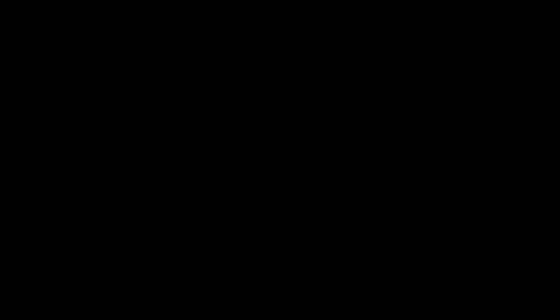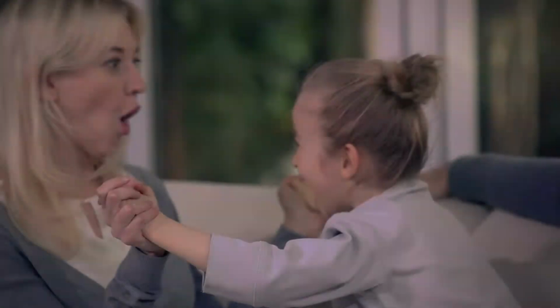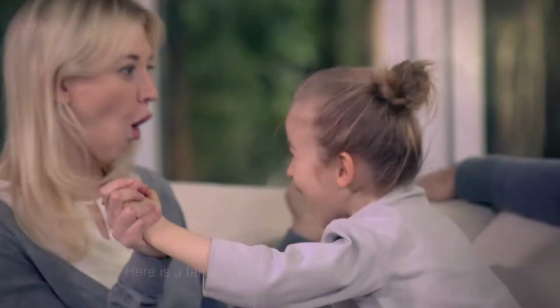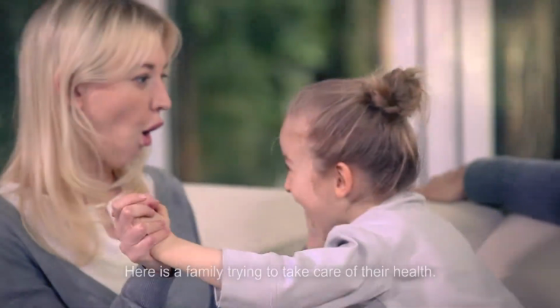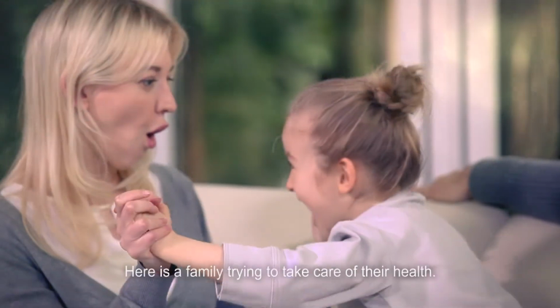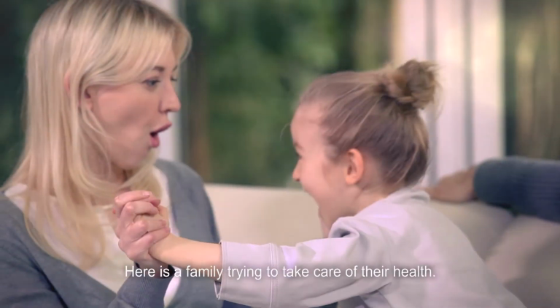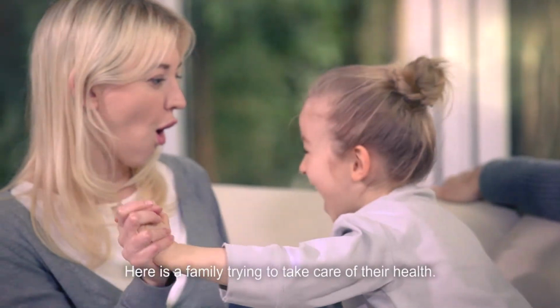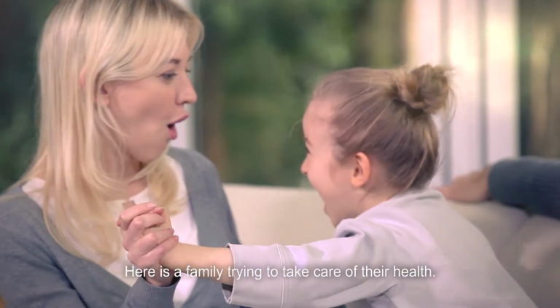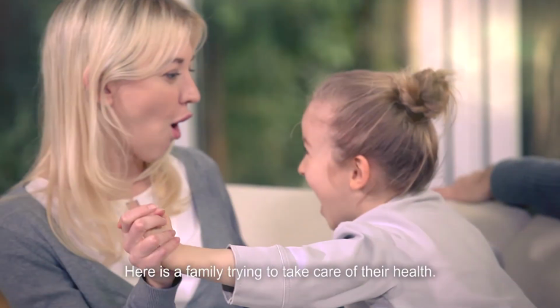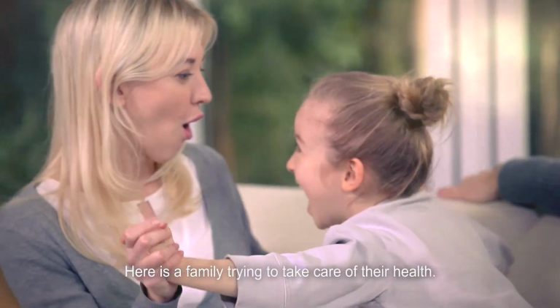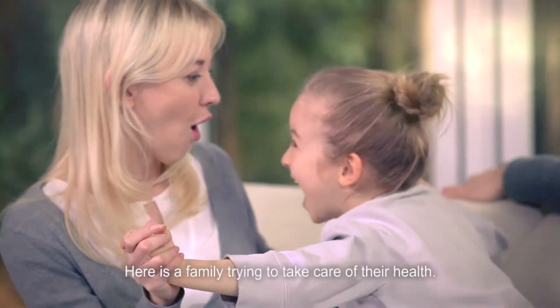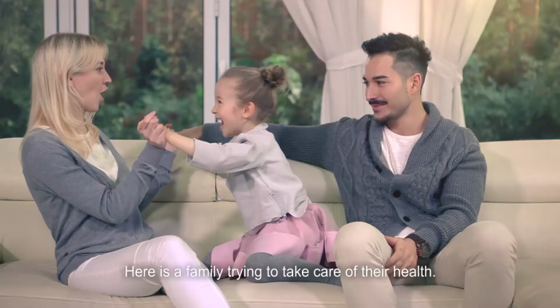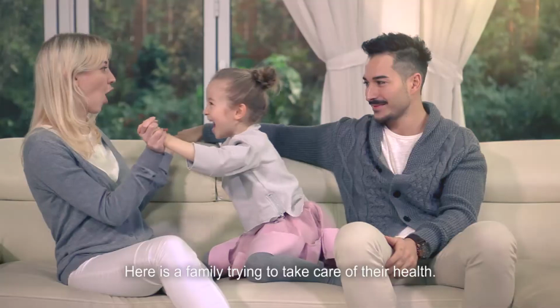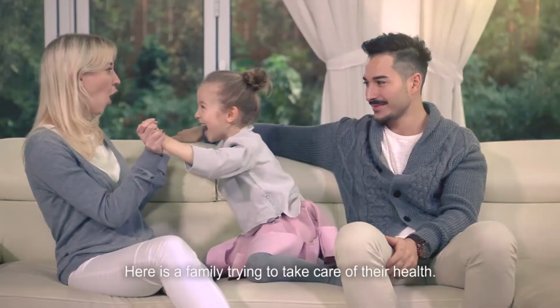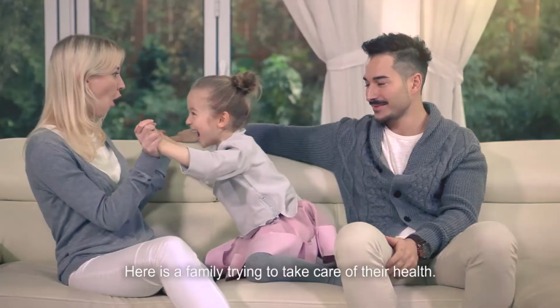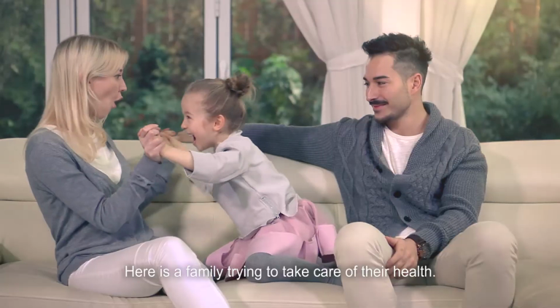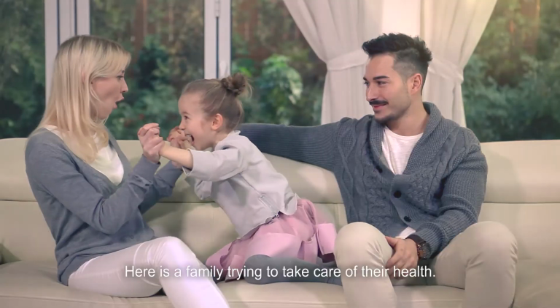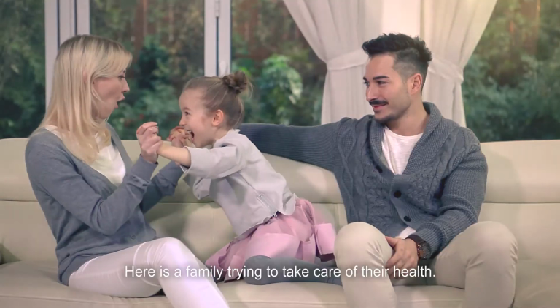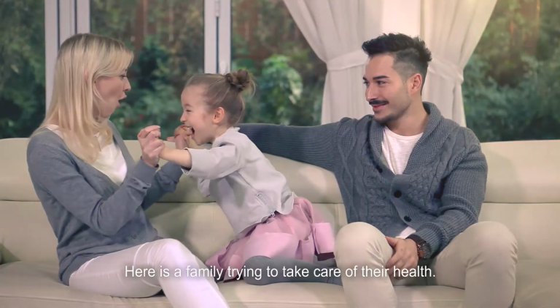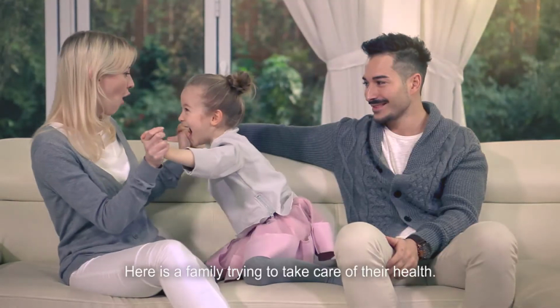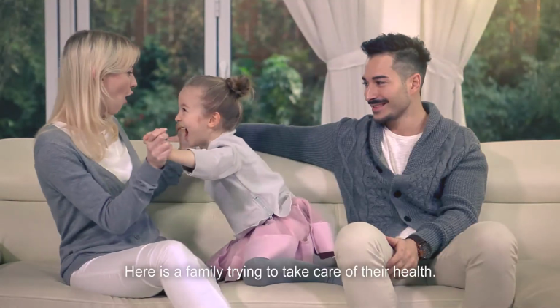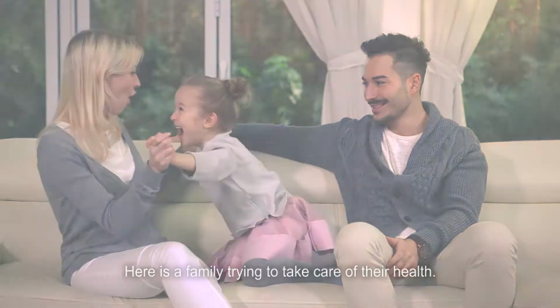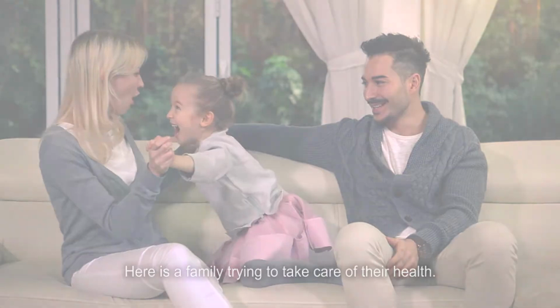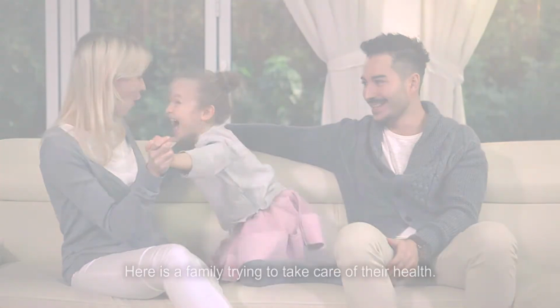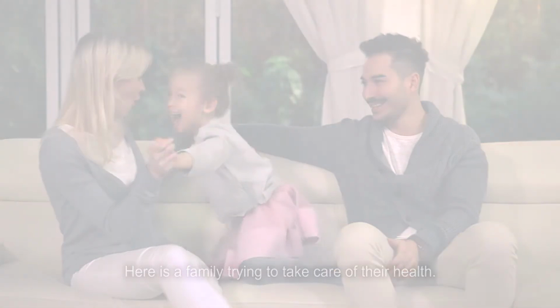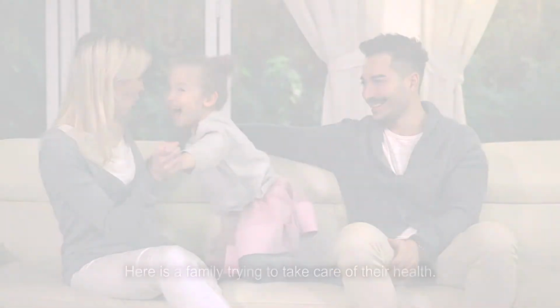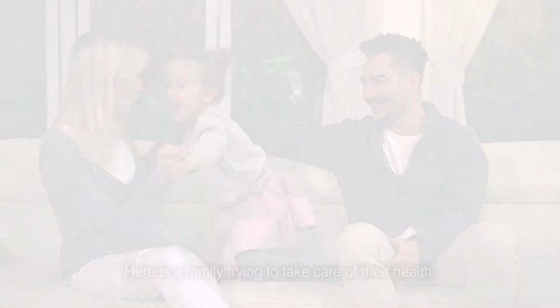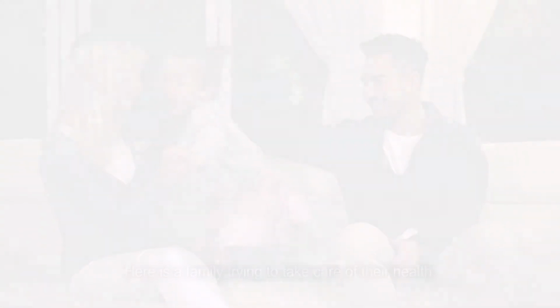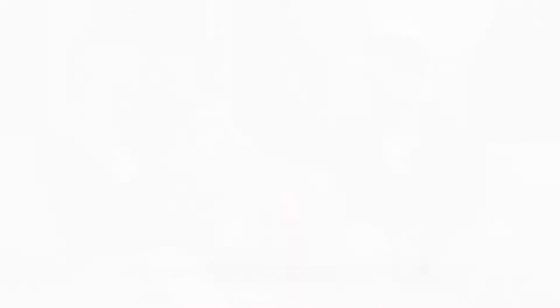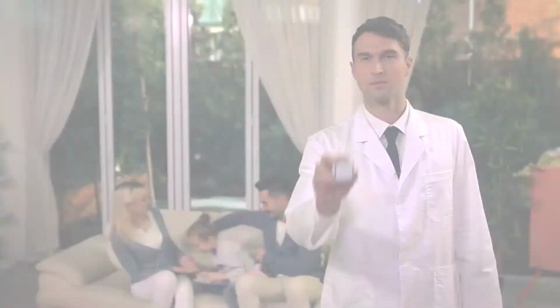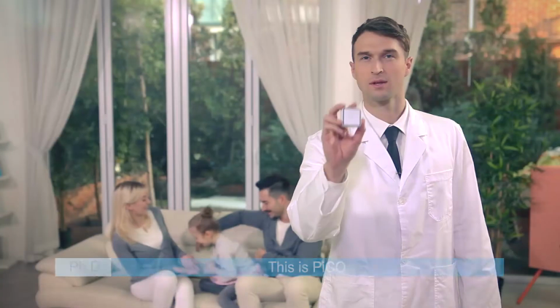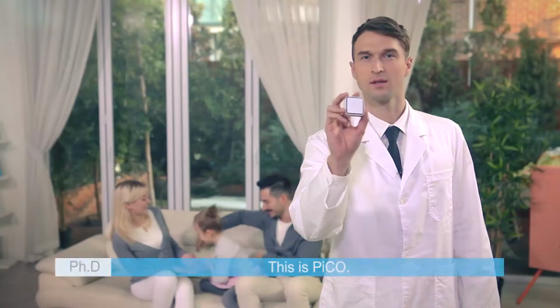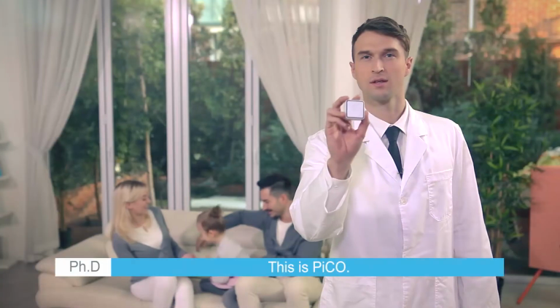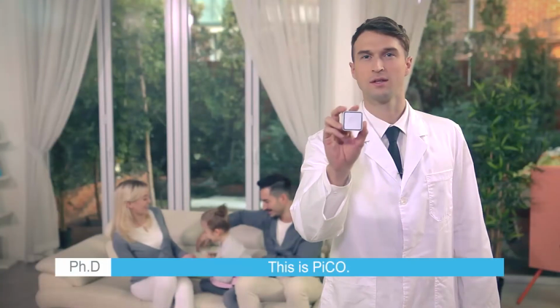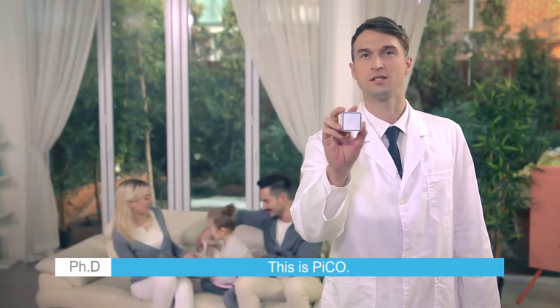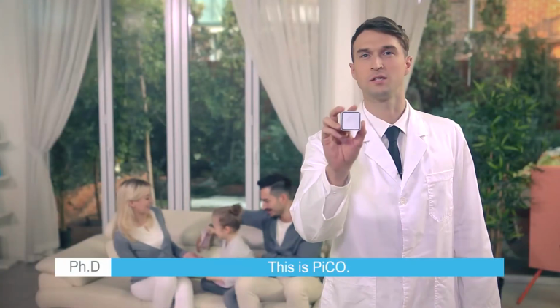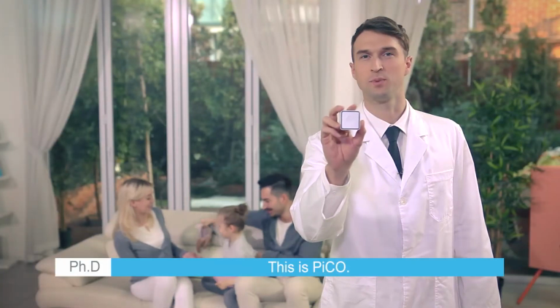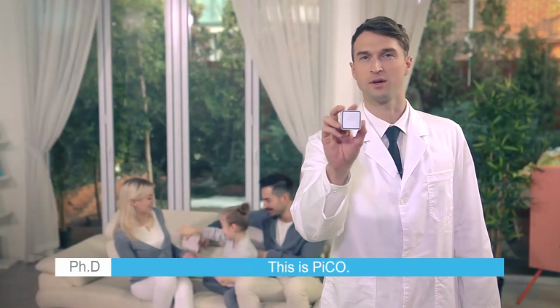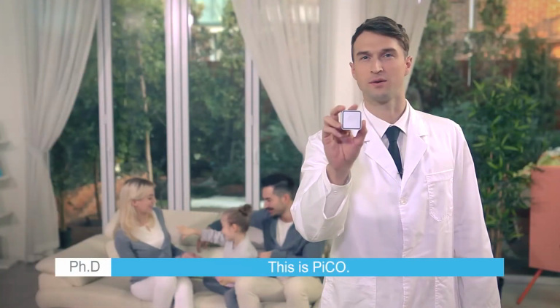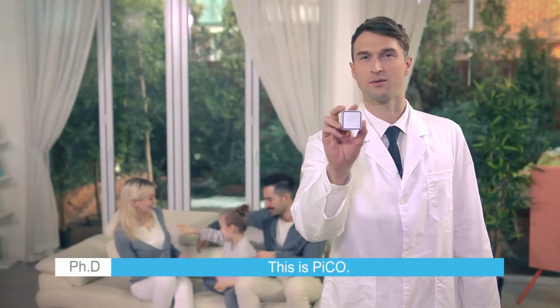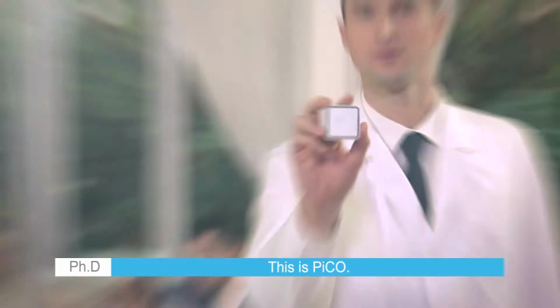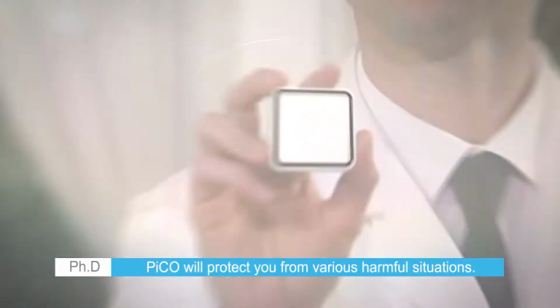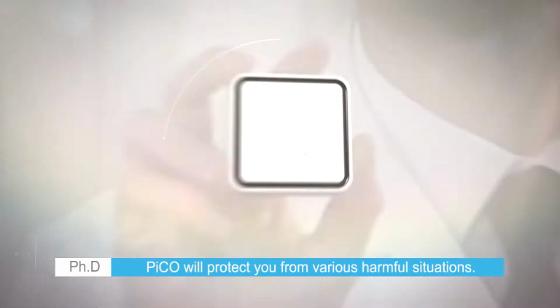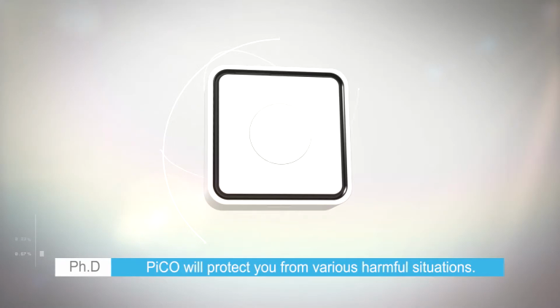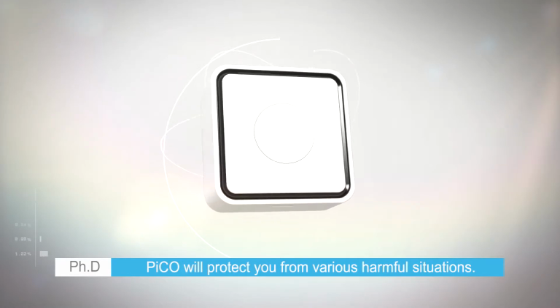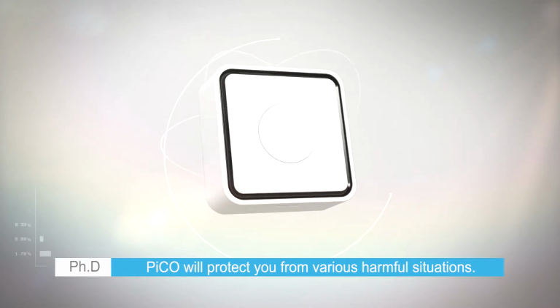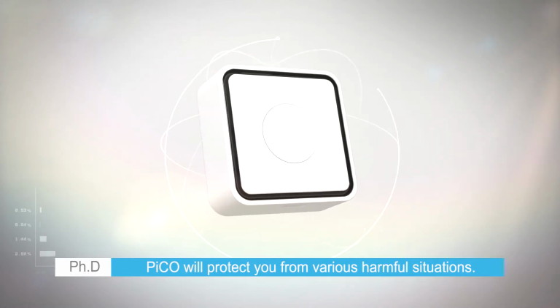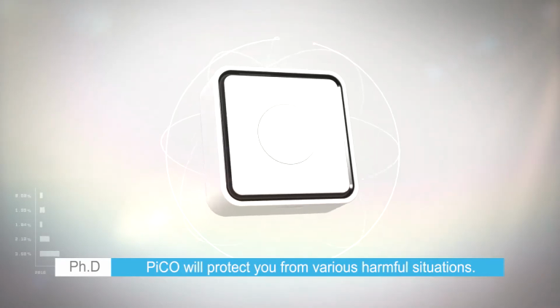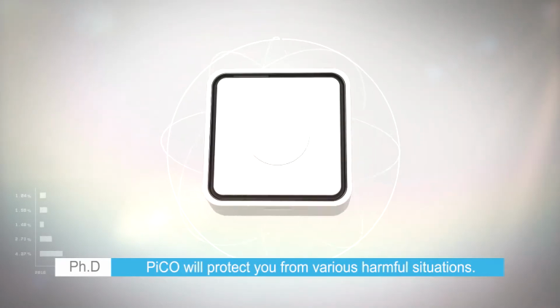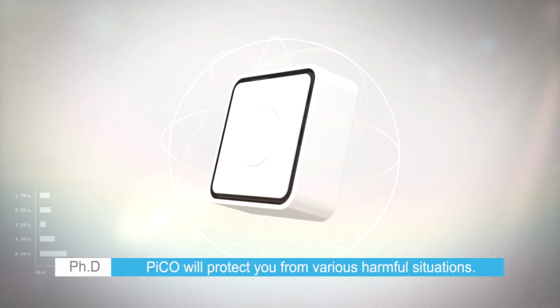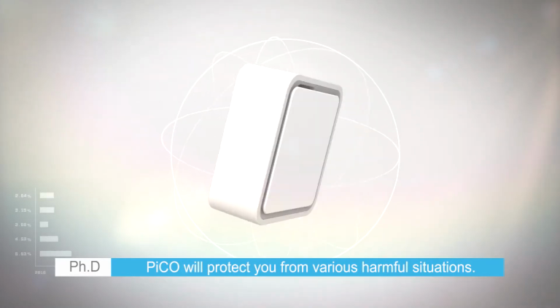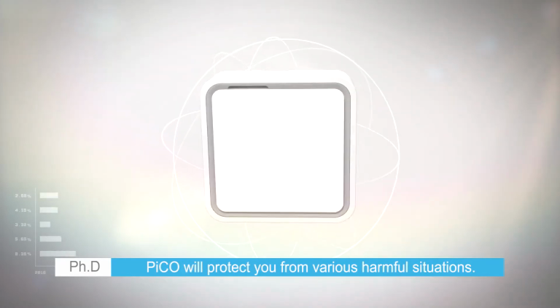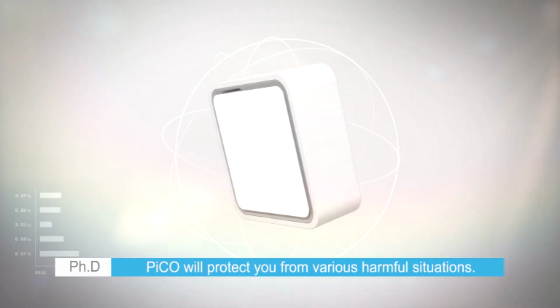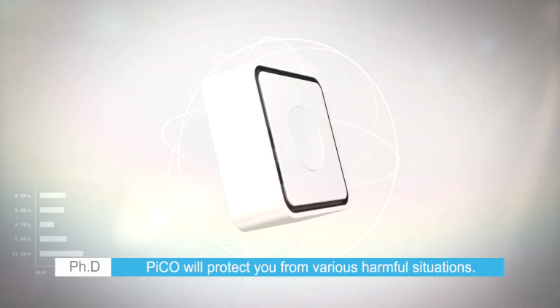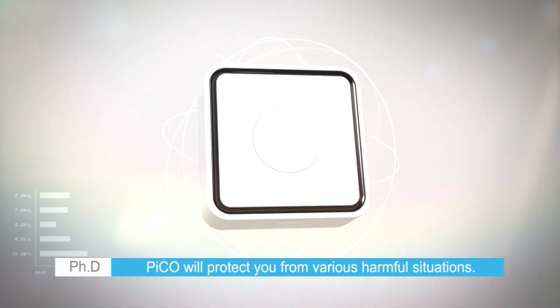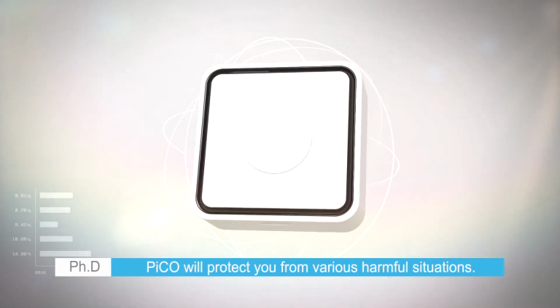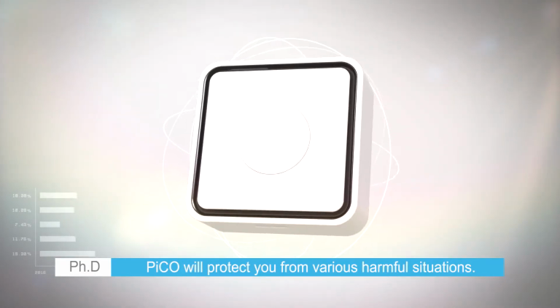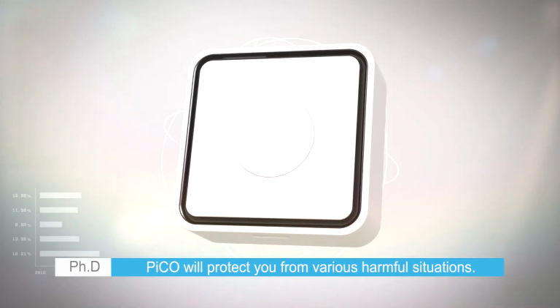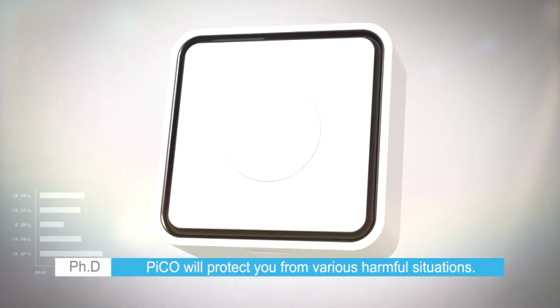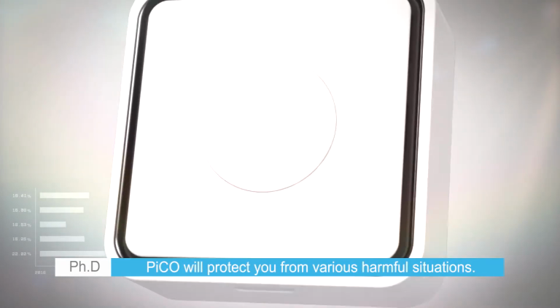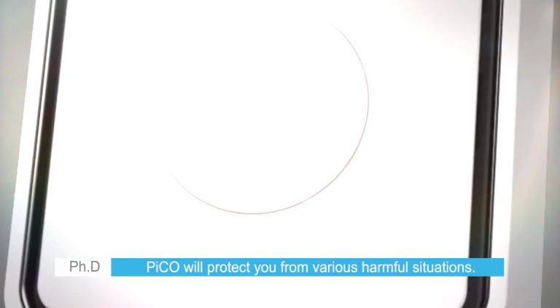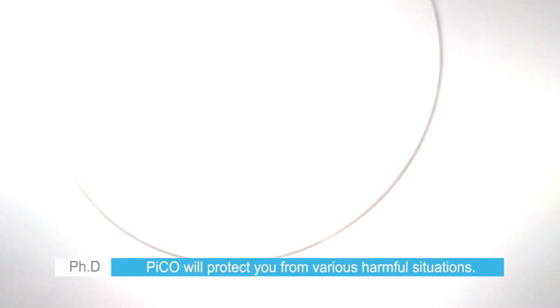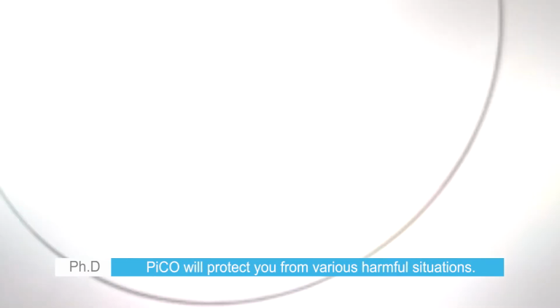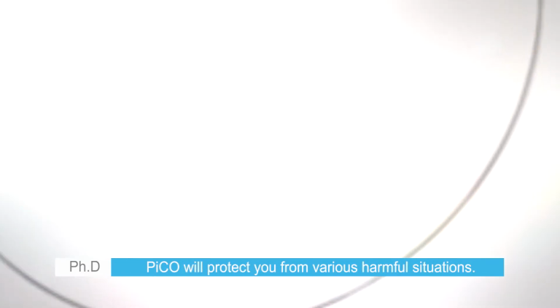Here is a family trying to take care of their health. This is Pico. Pico will protect you from various harmful situations.